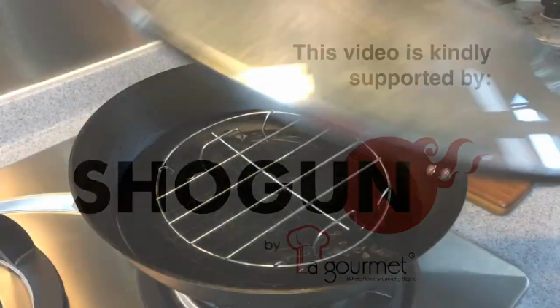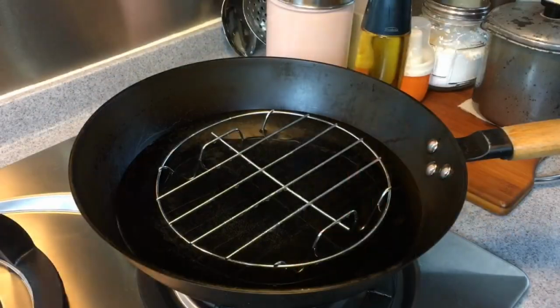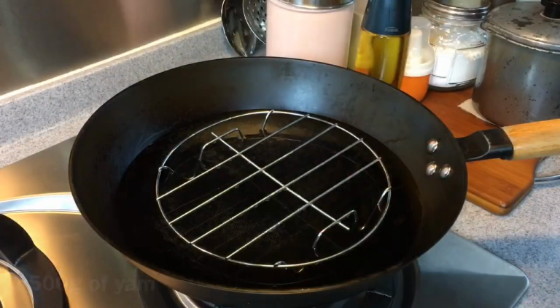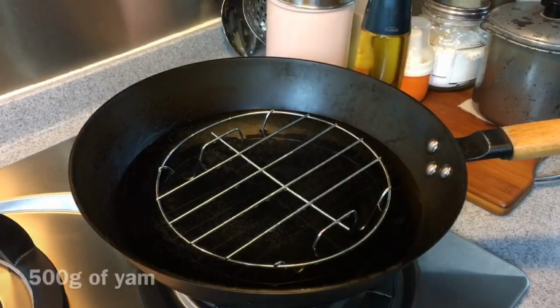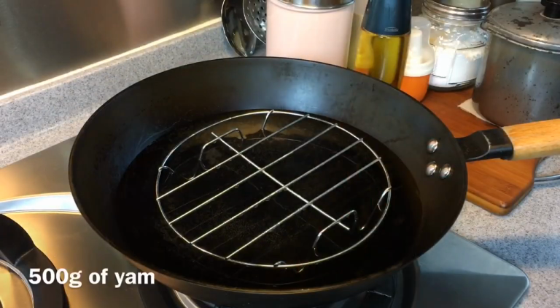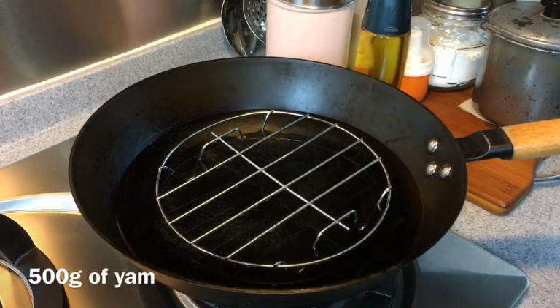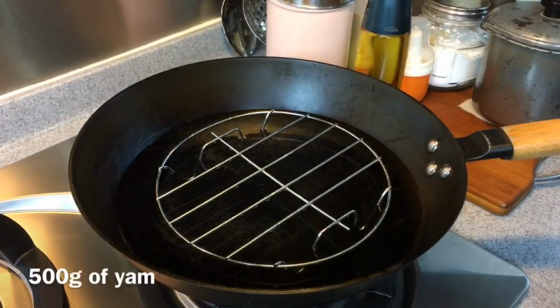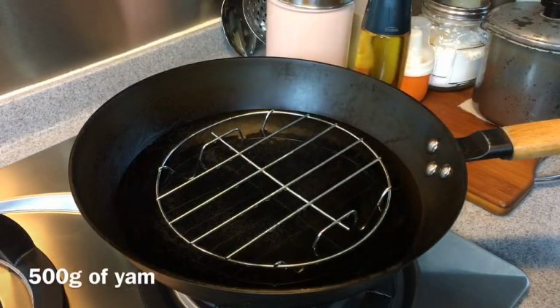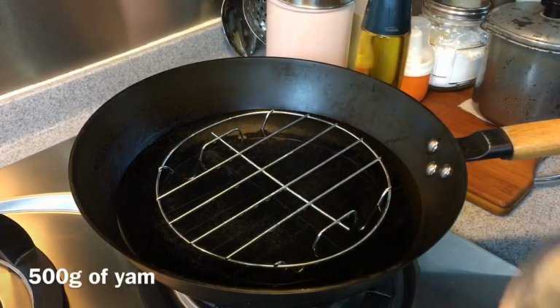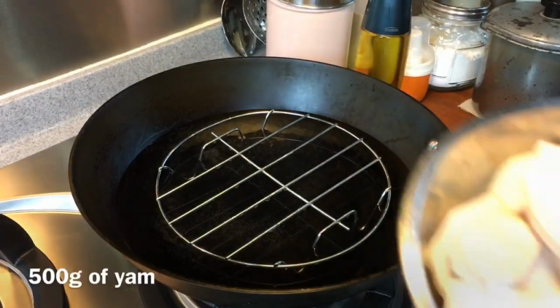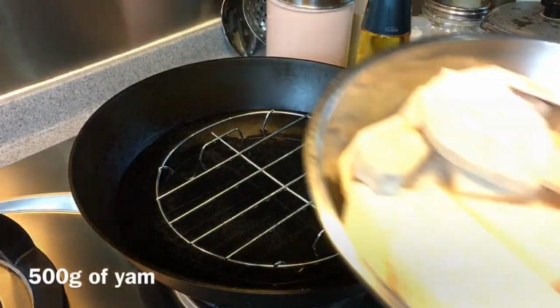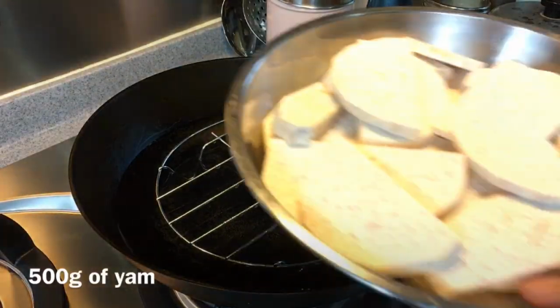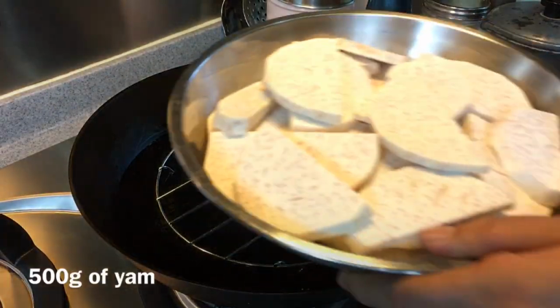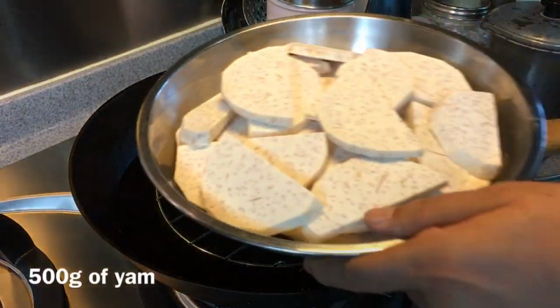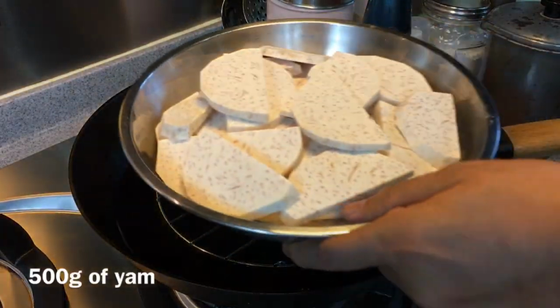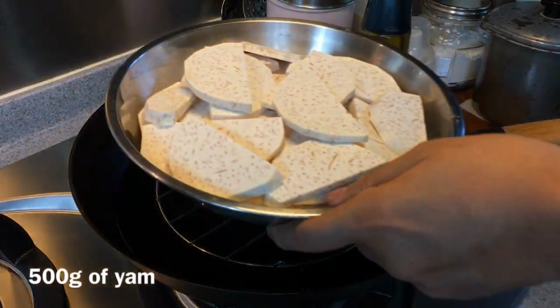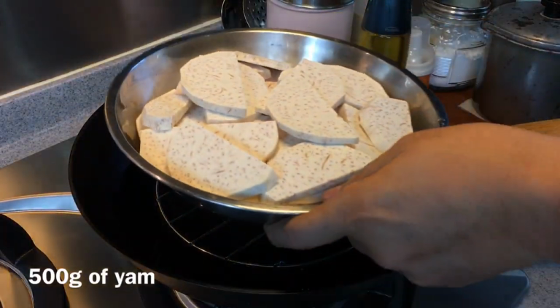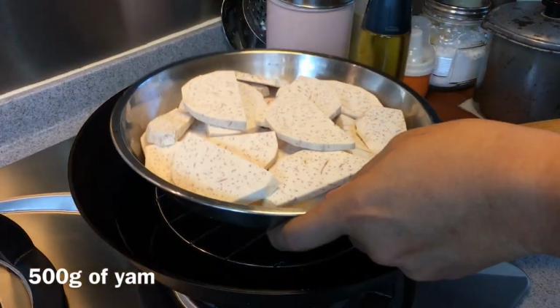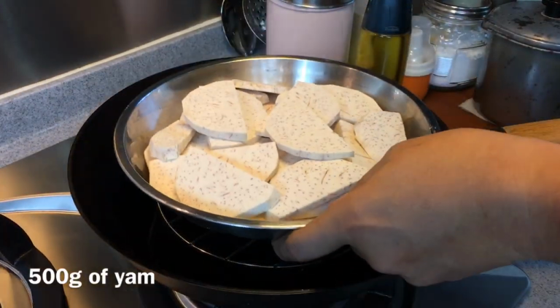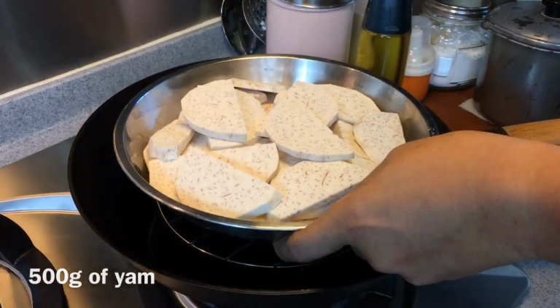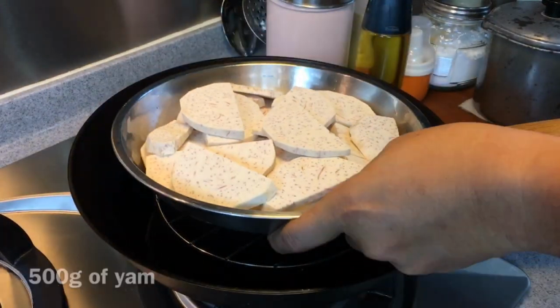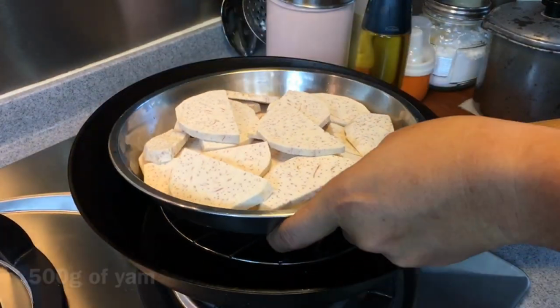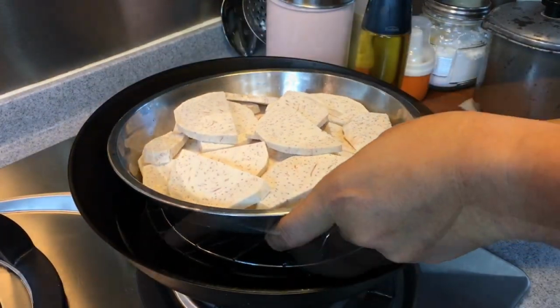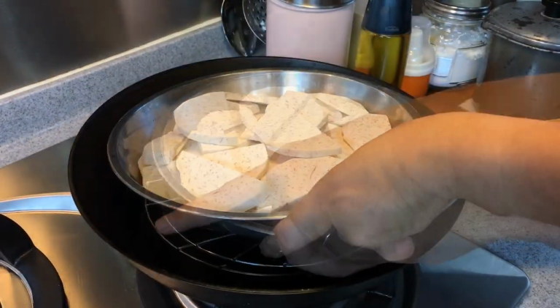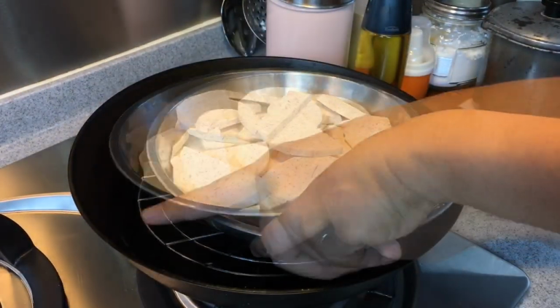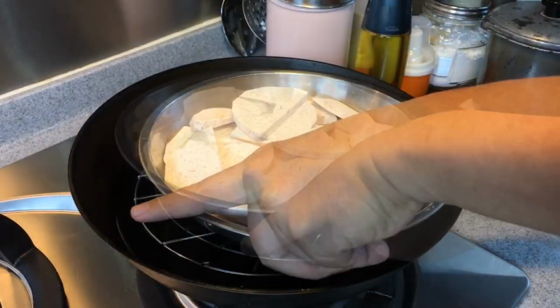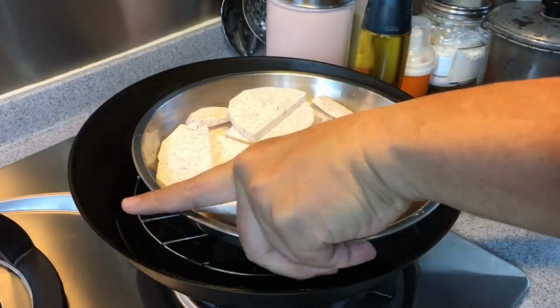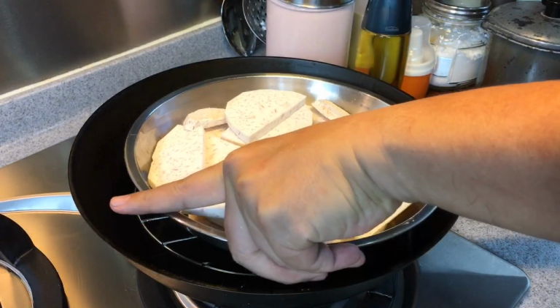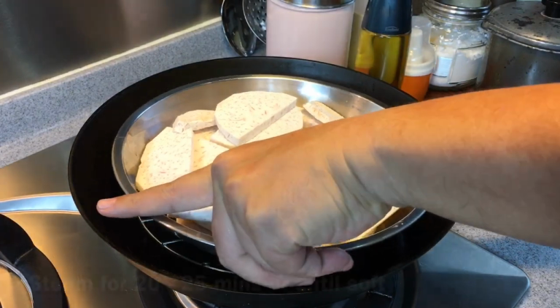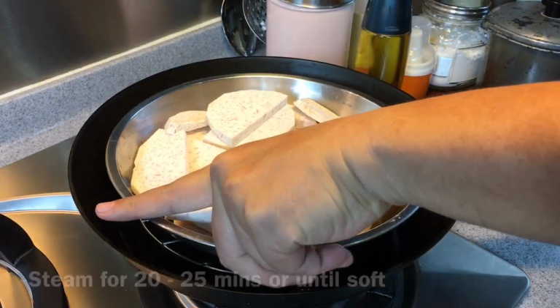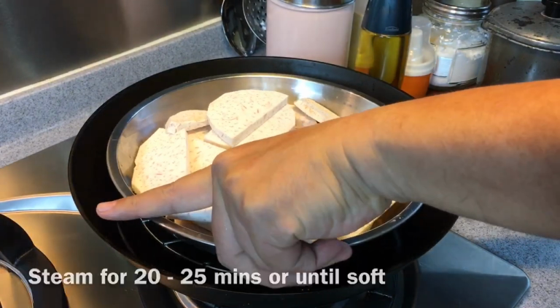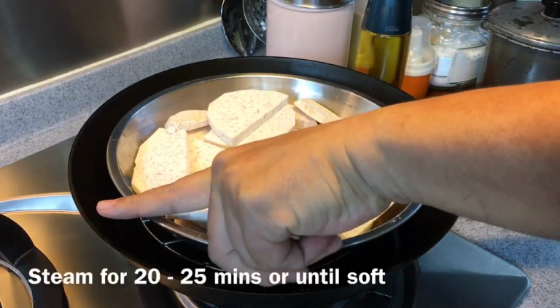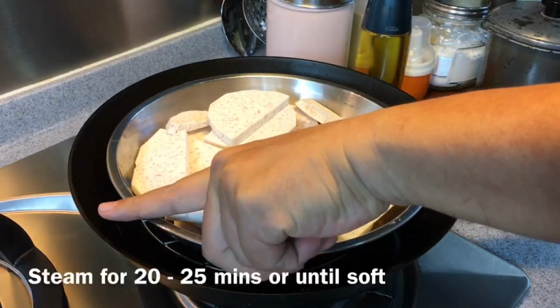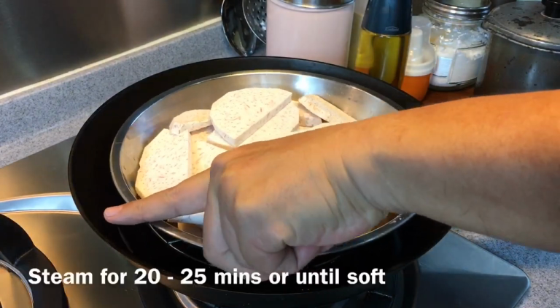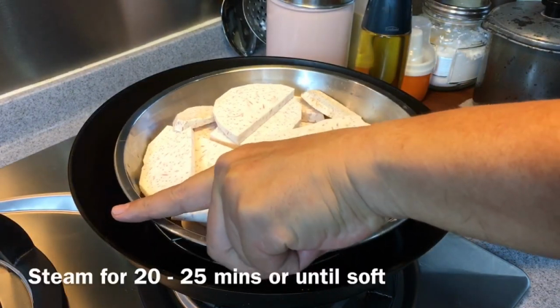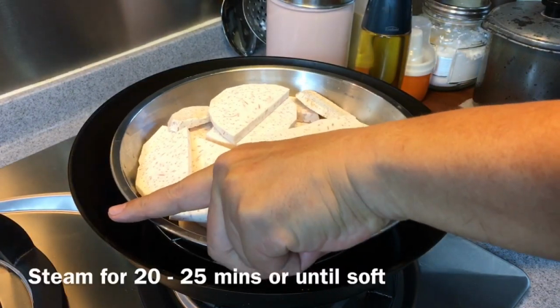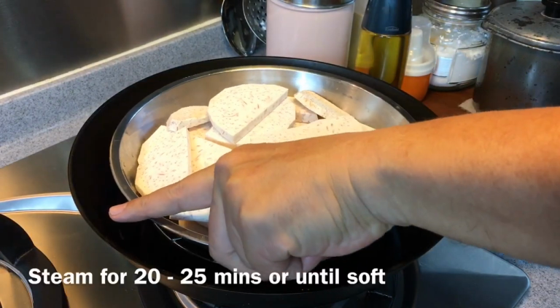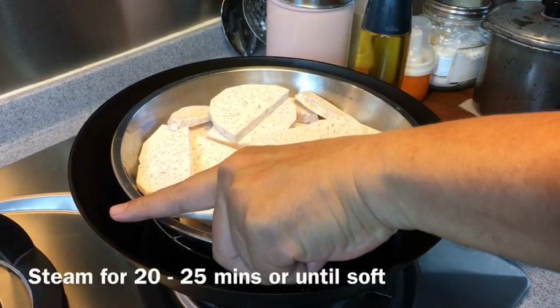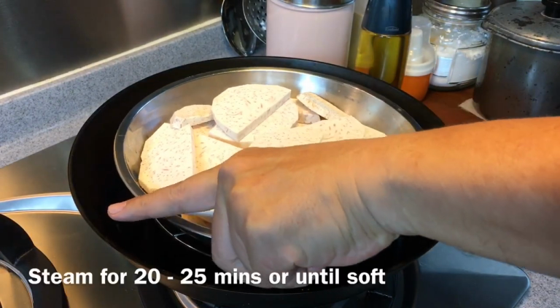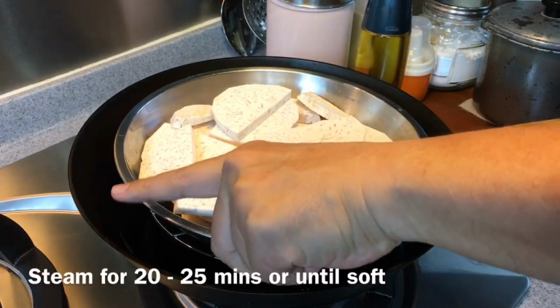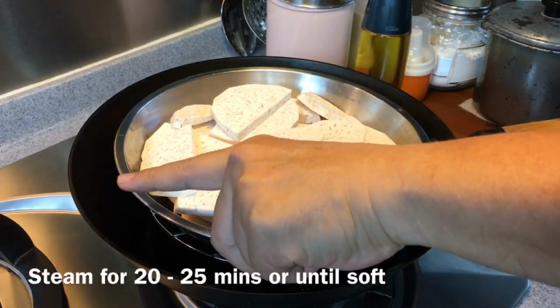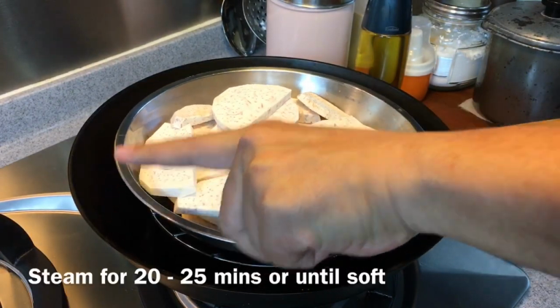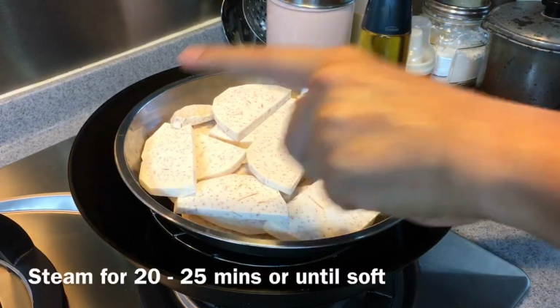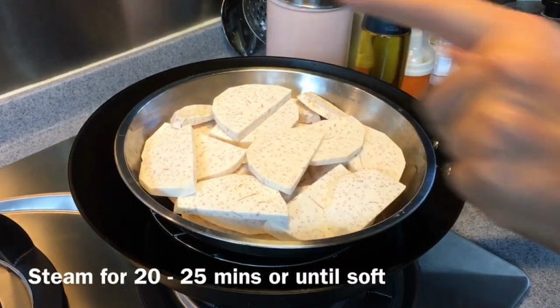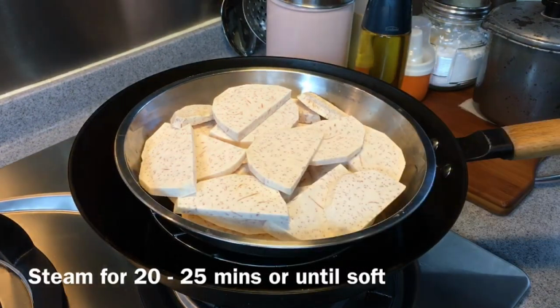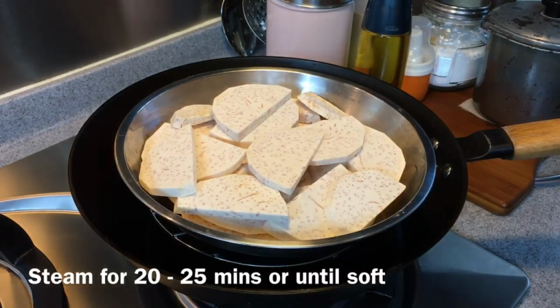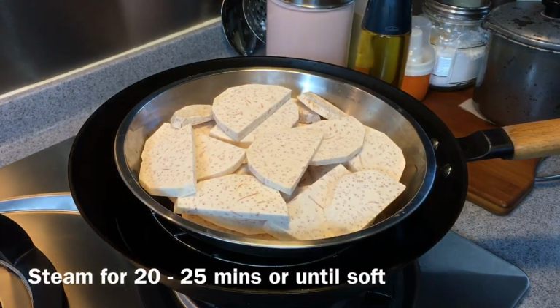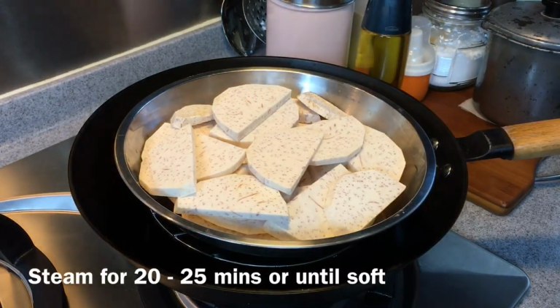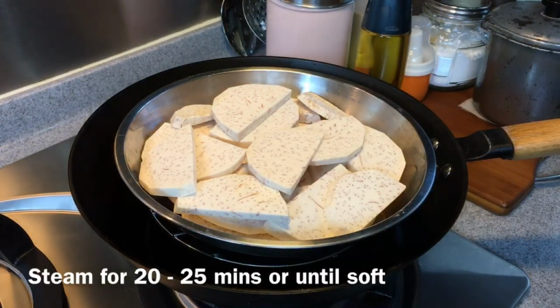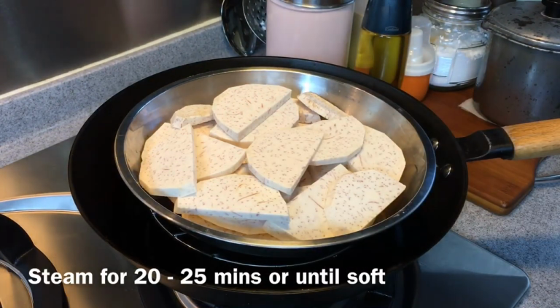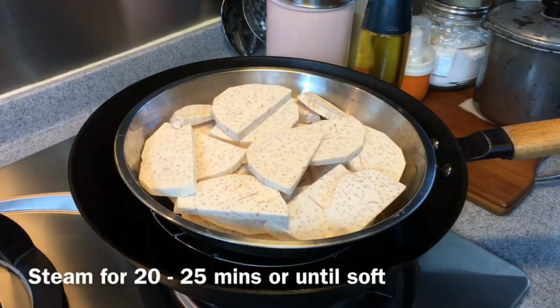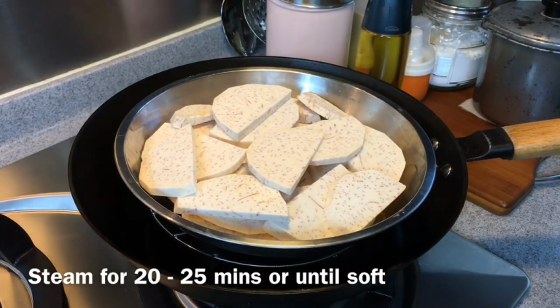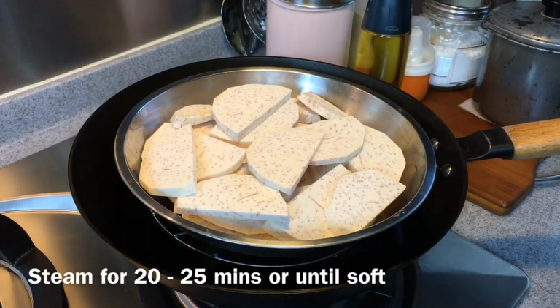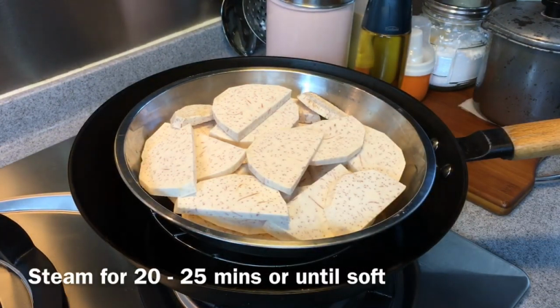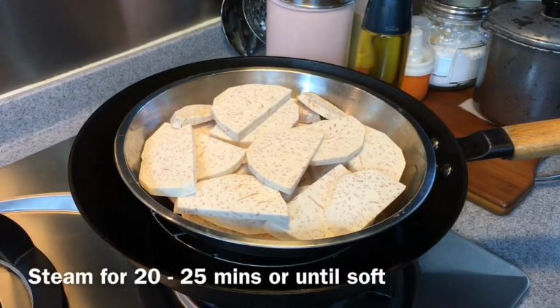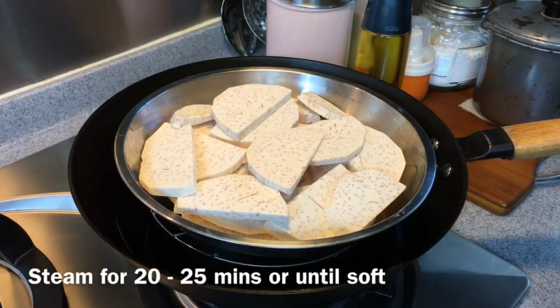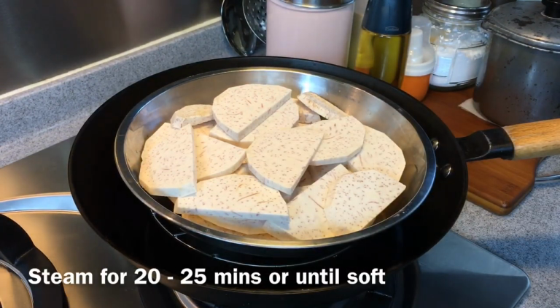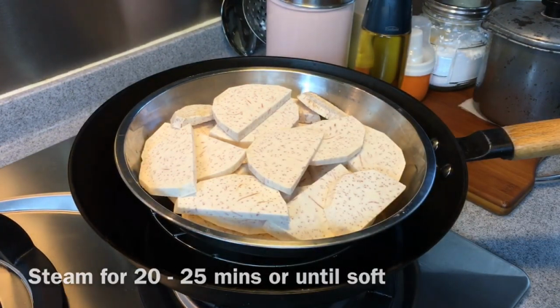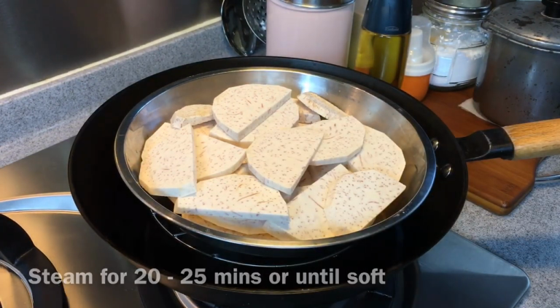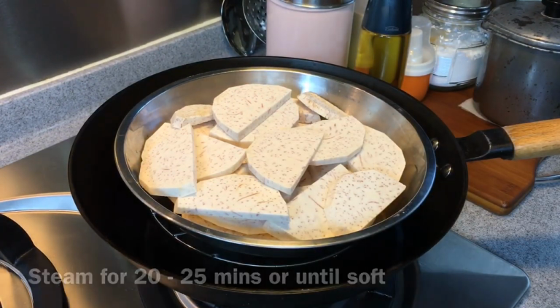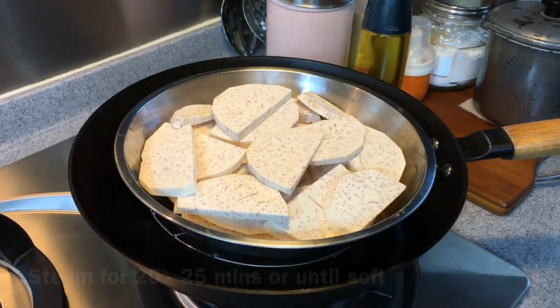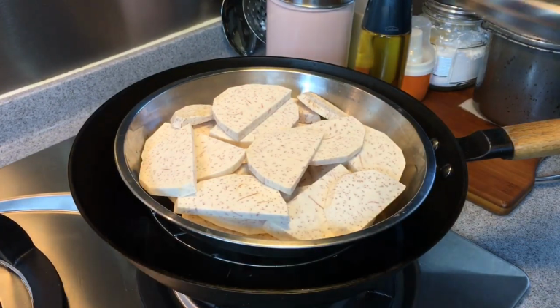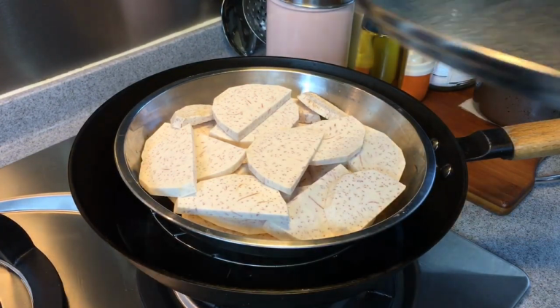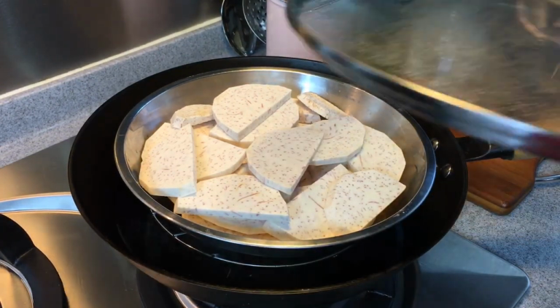First we'll steam the taro or yam. We will steam this for approximately 20 to 25 minutes or until soft.